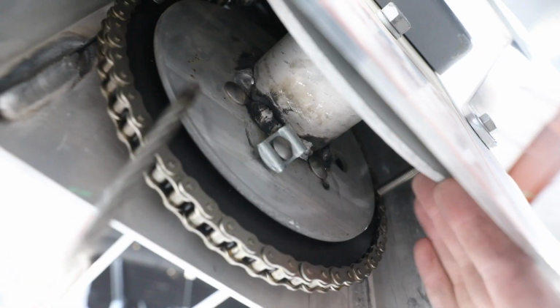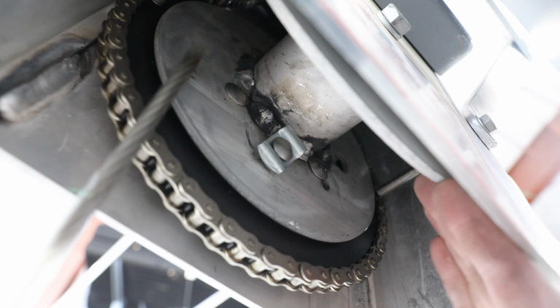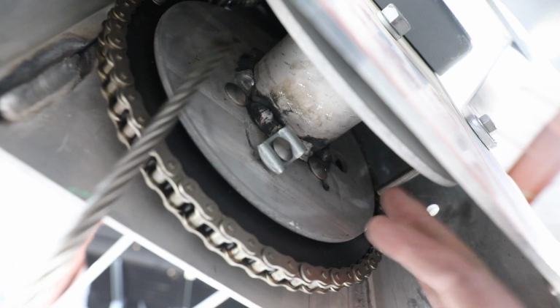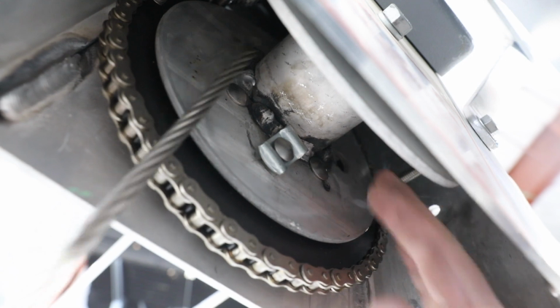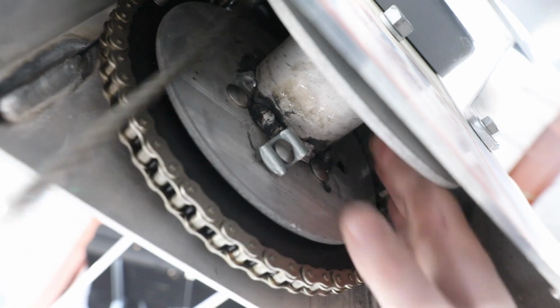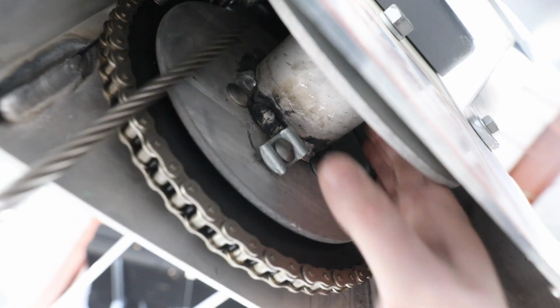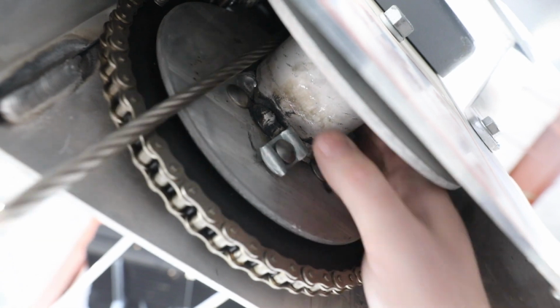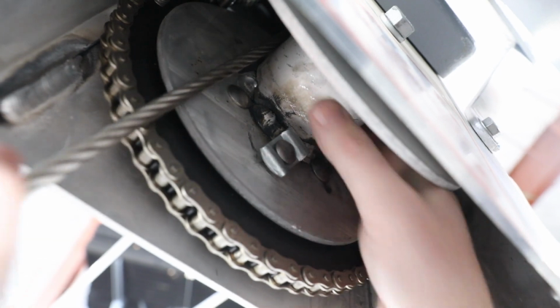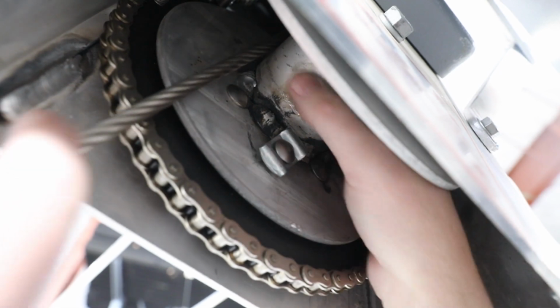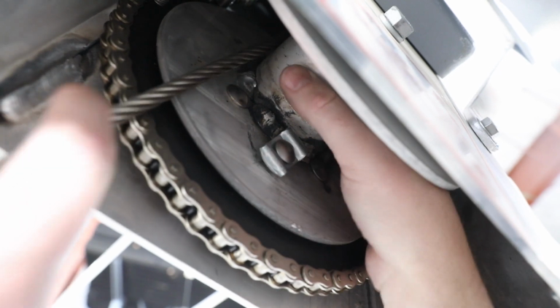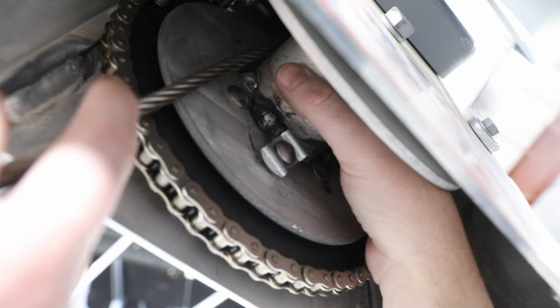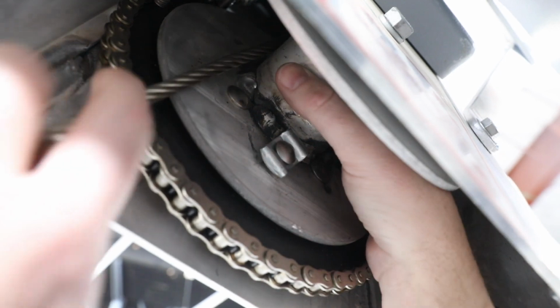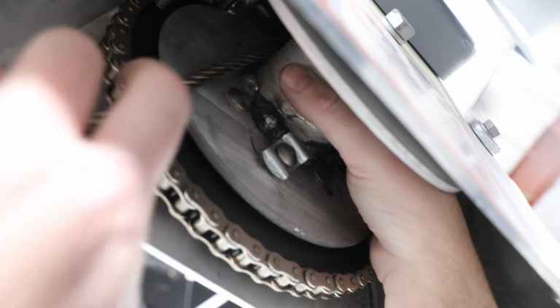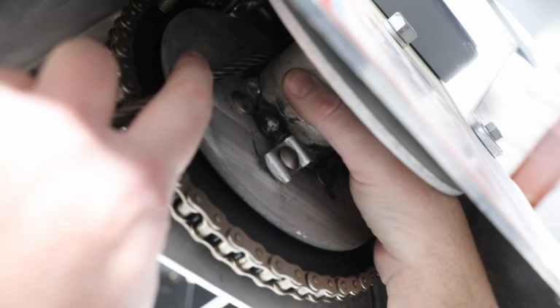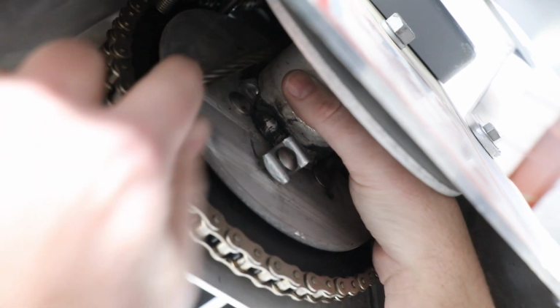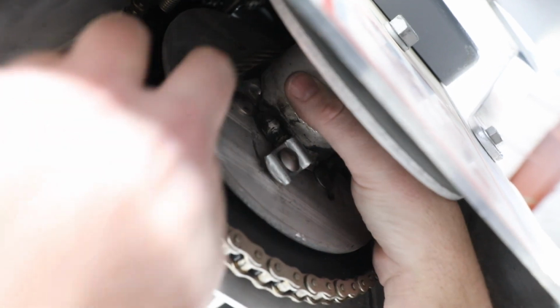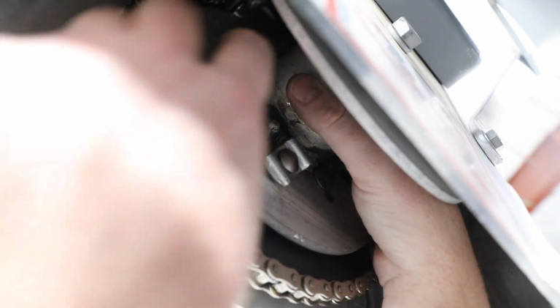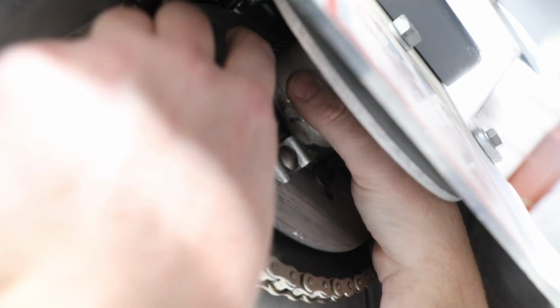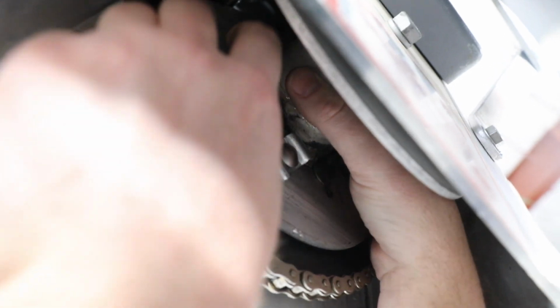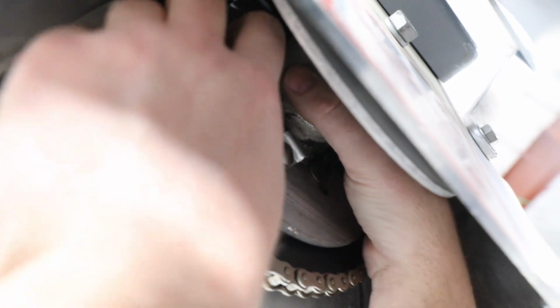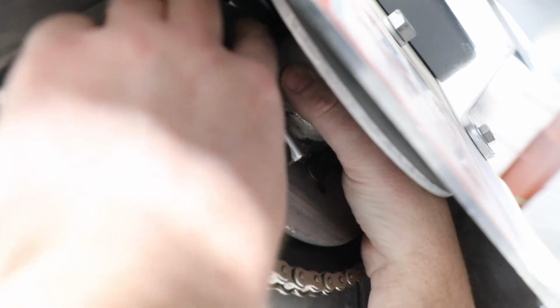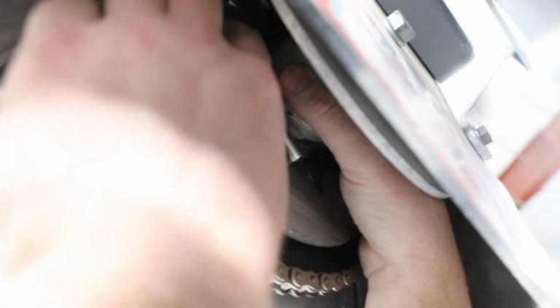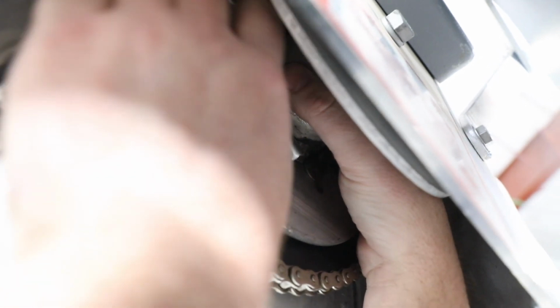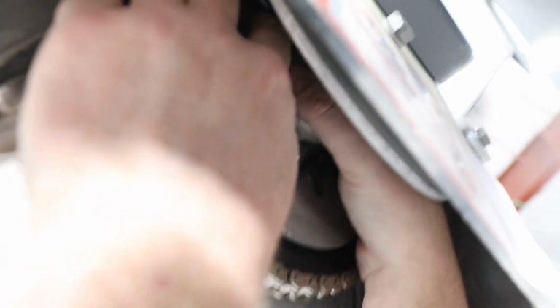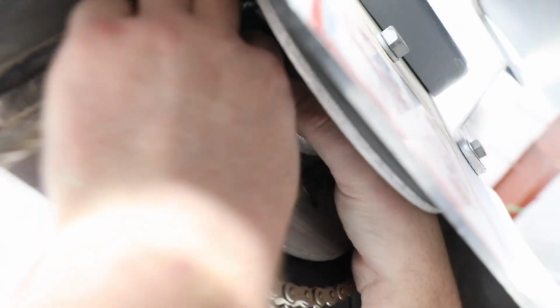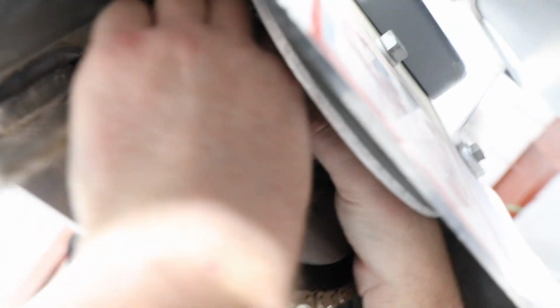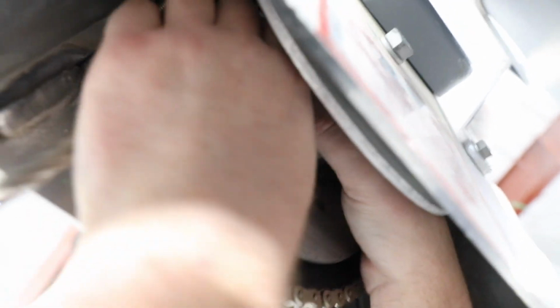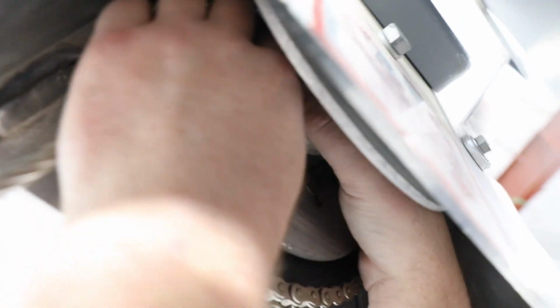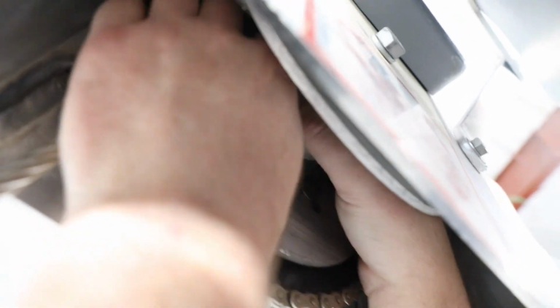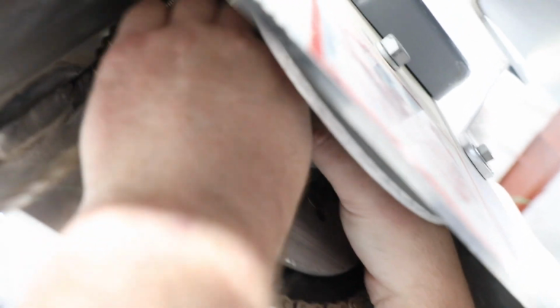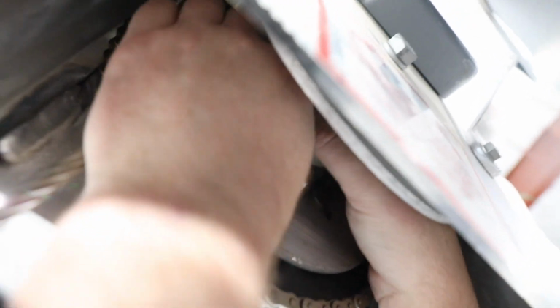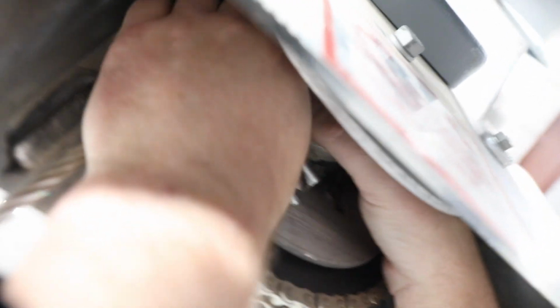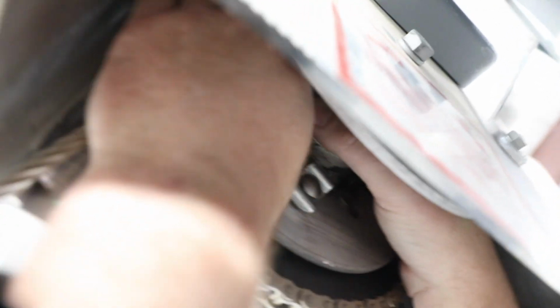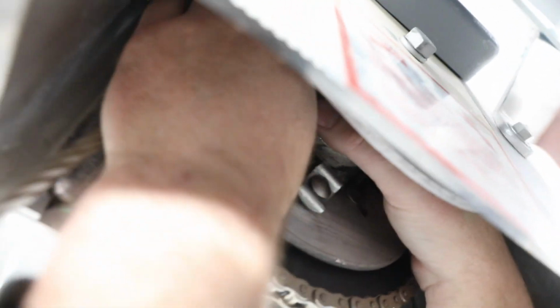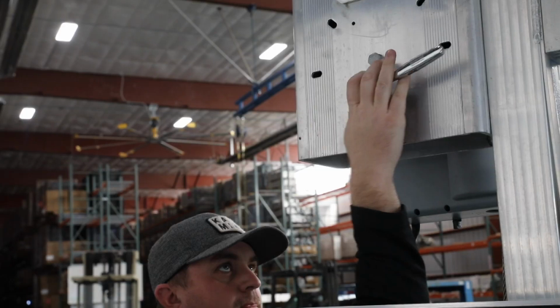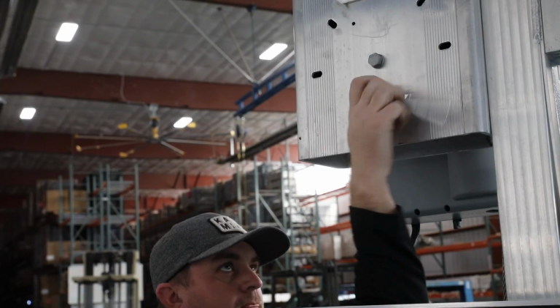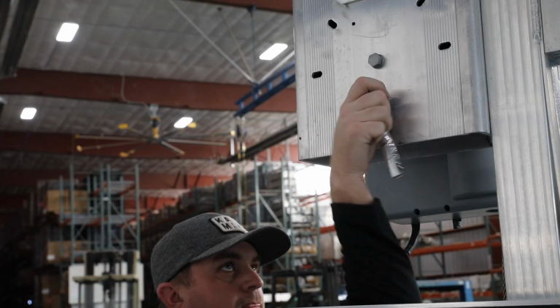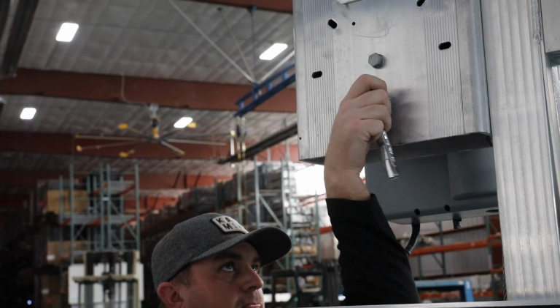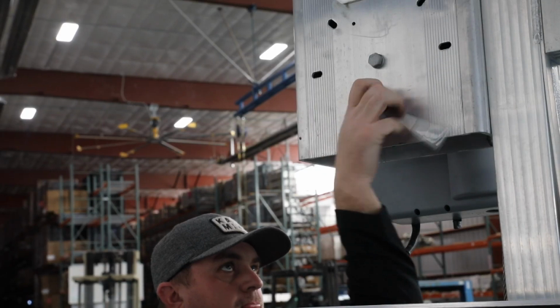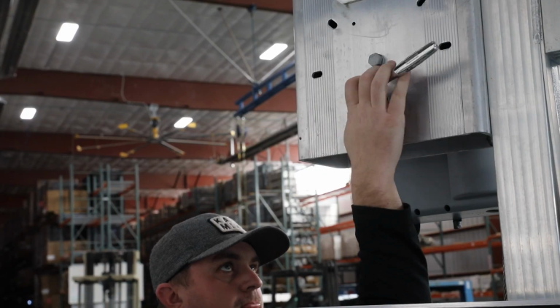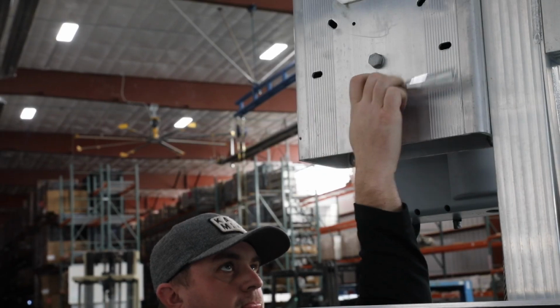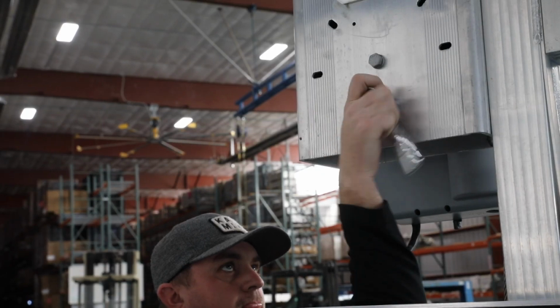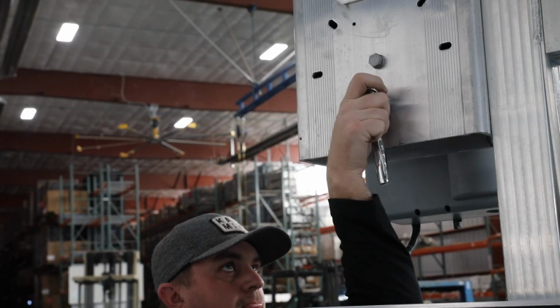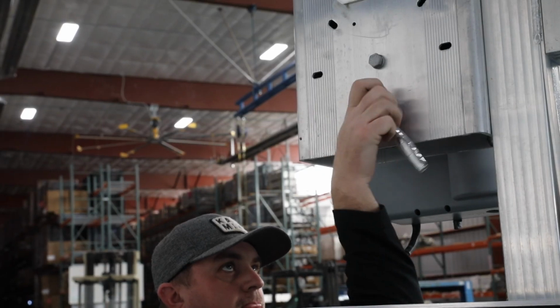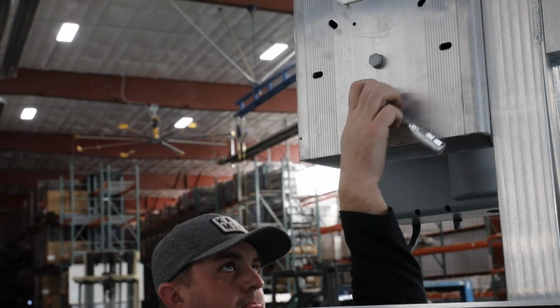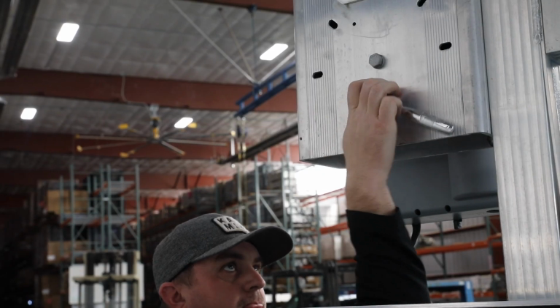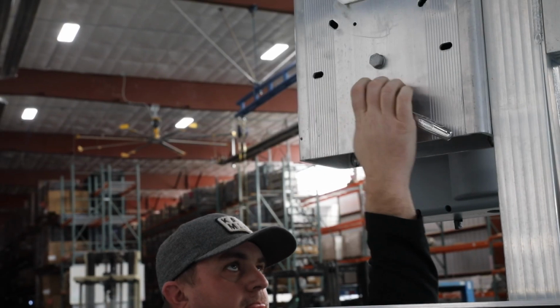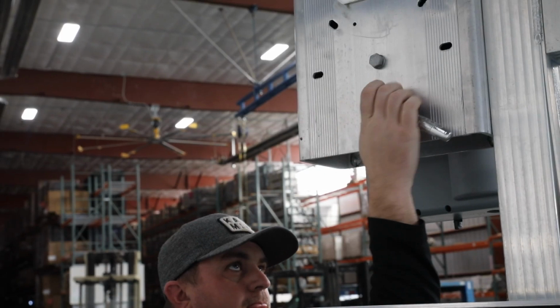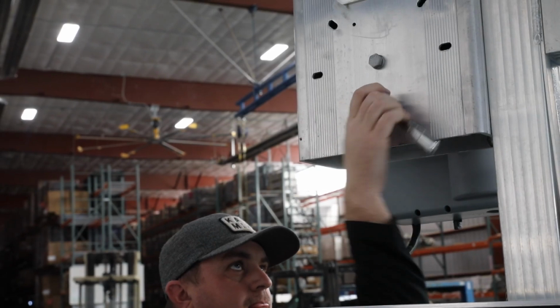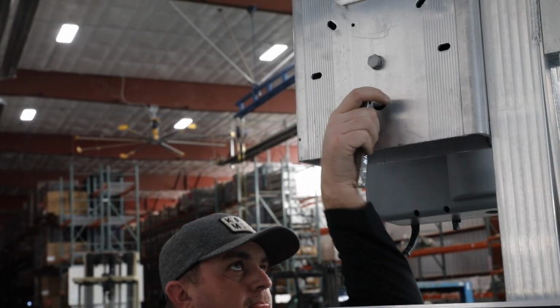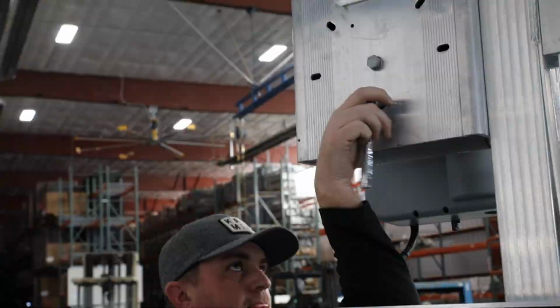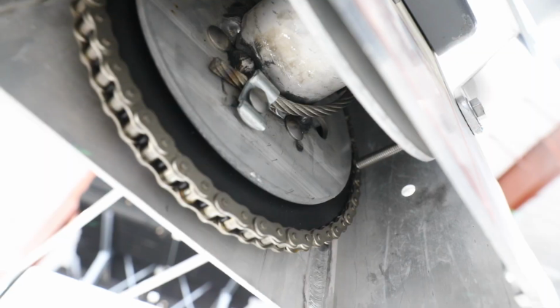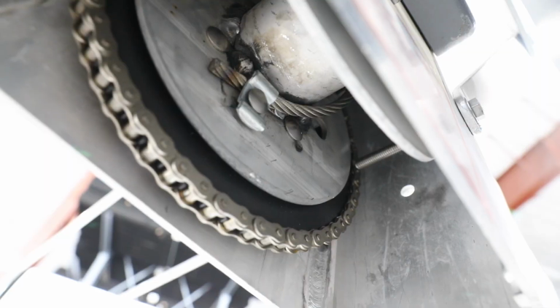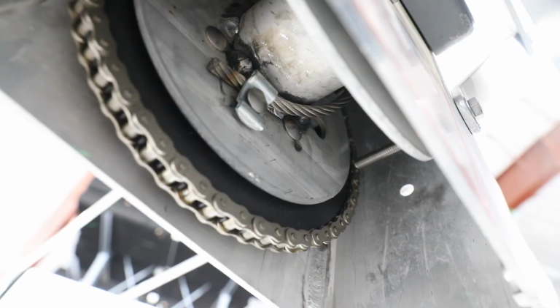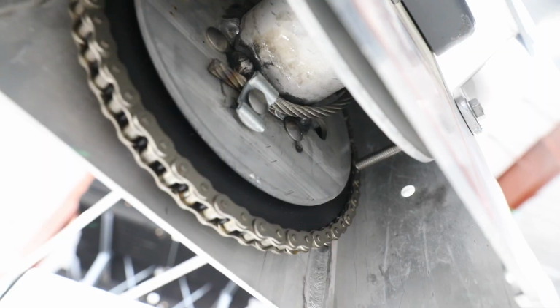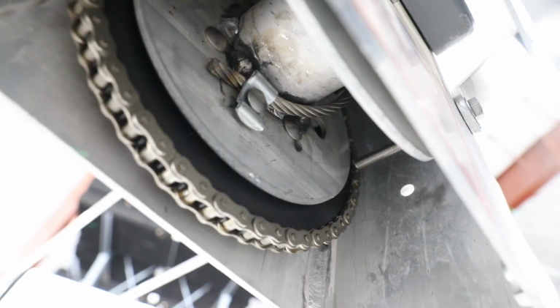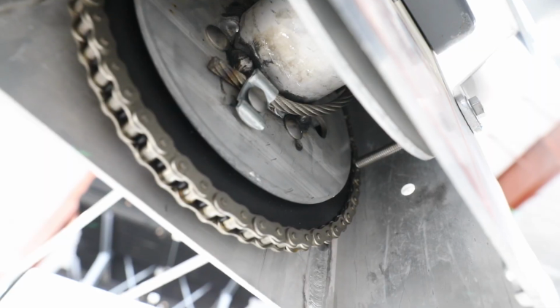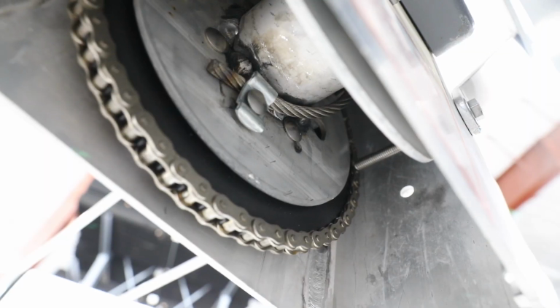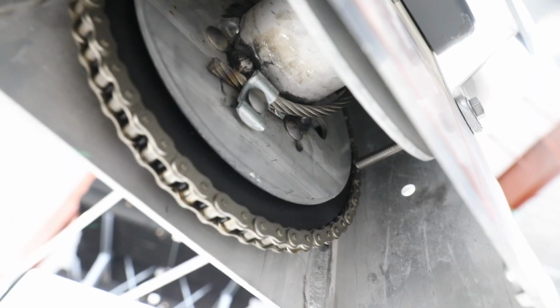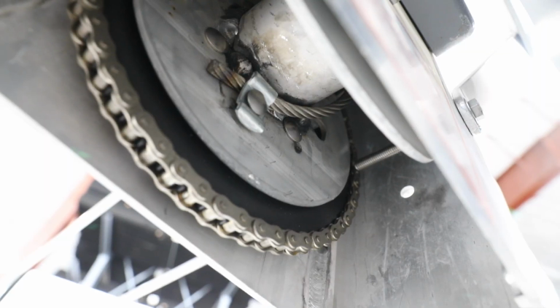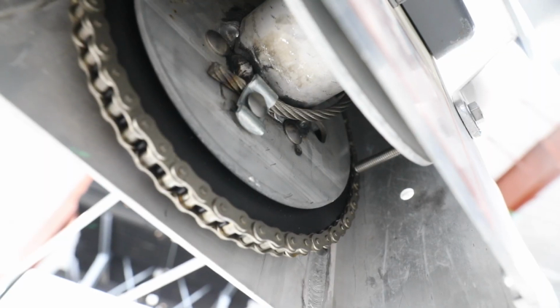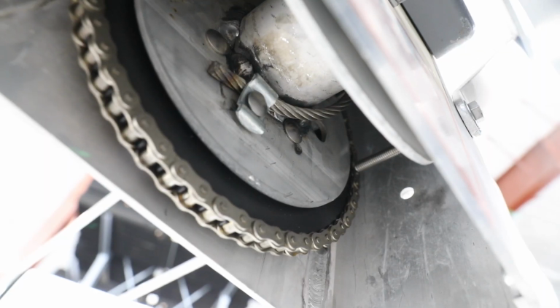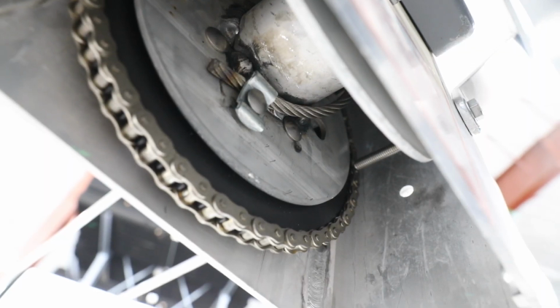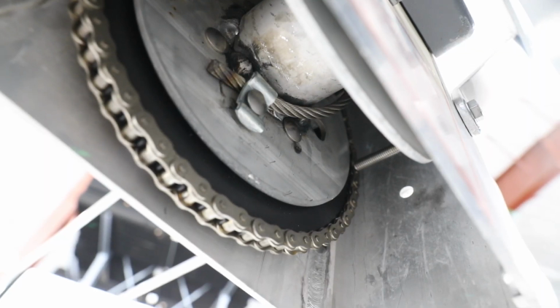Wrap the cable around the hub in a clockwise position. Then tighten down the cable using the butterfly clamp.